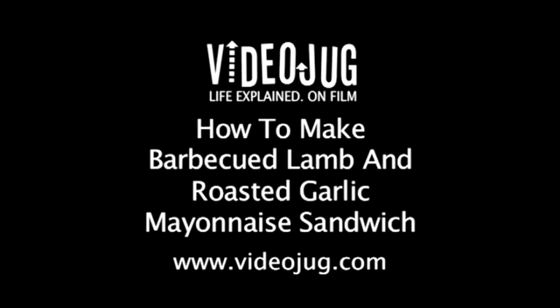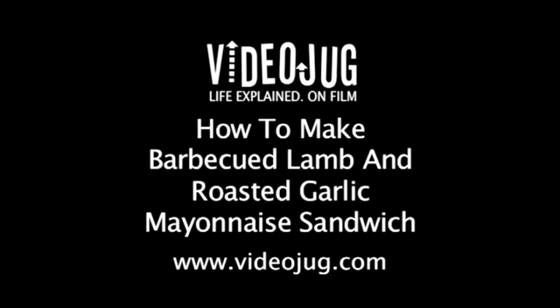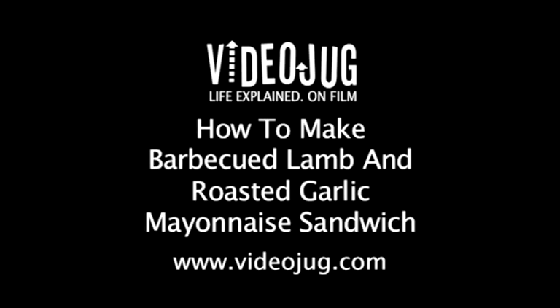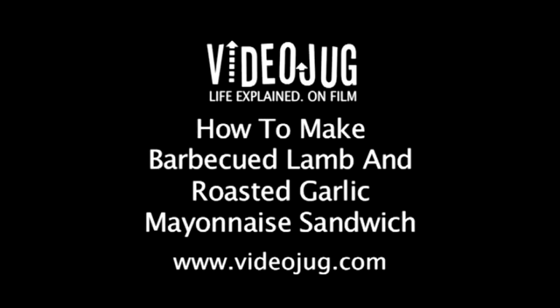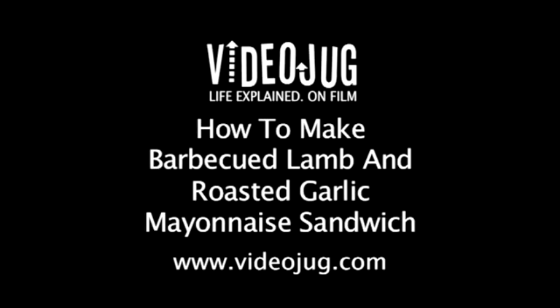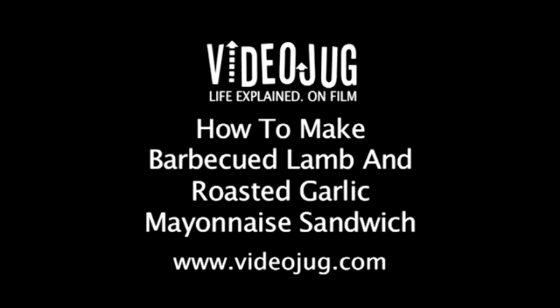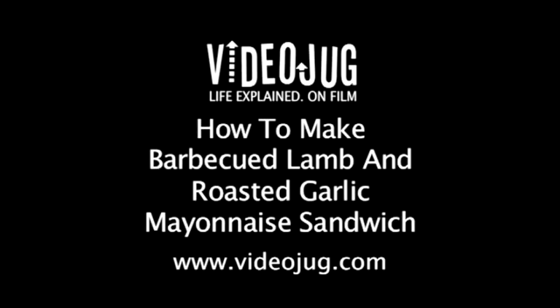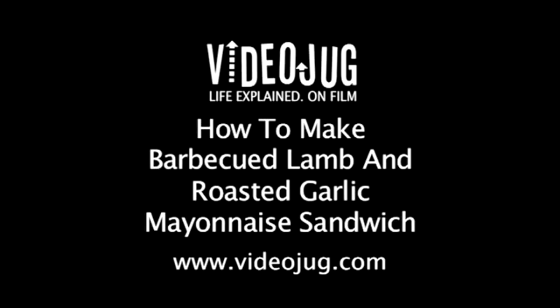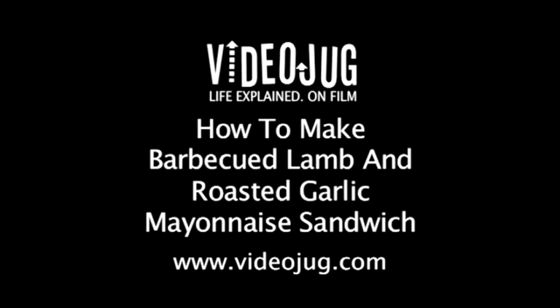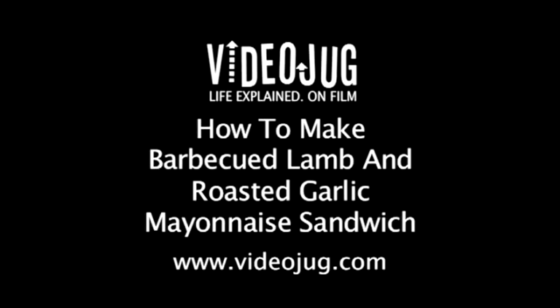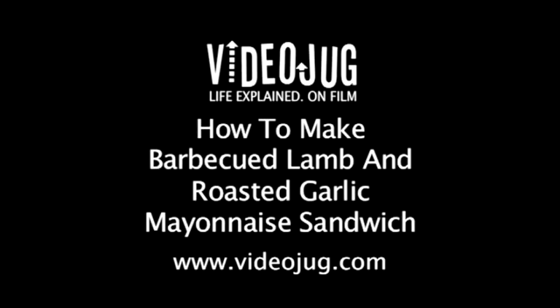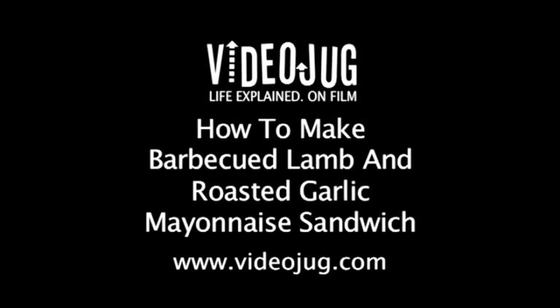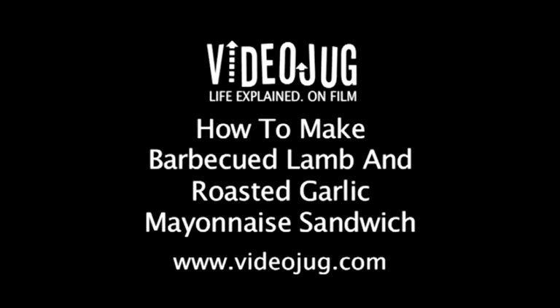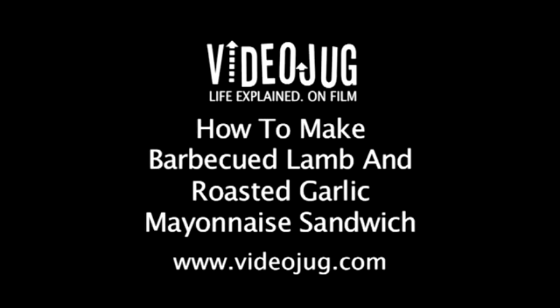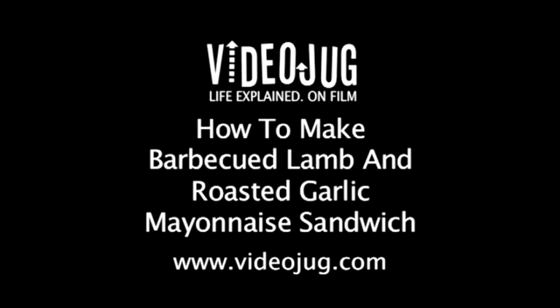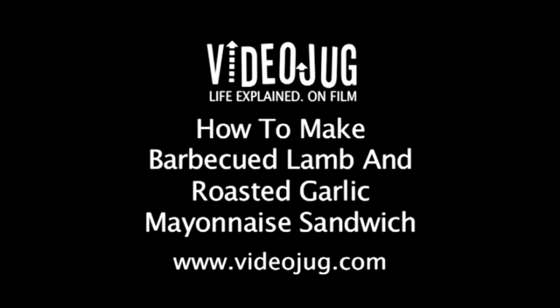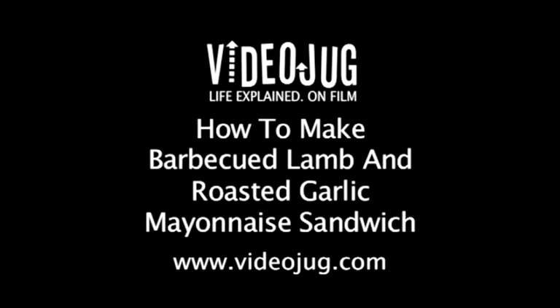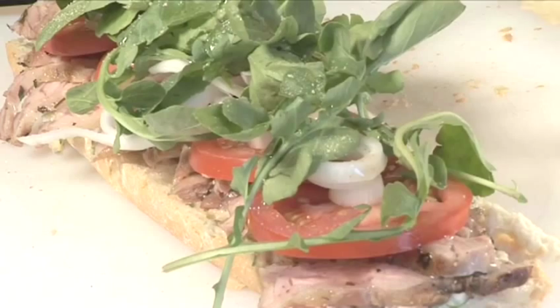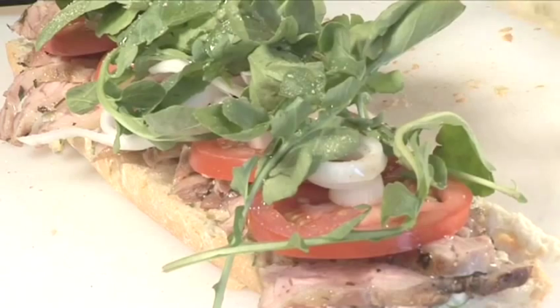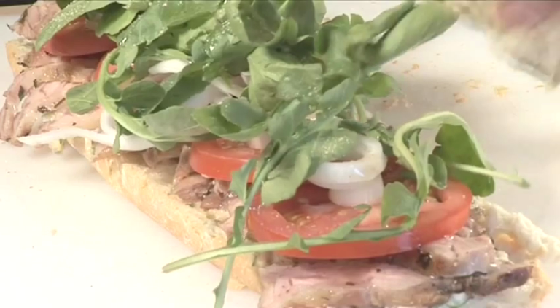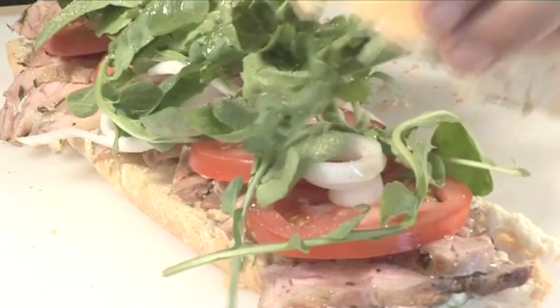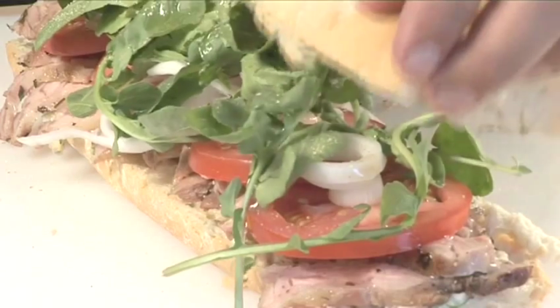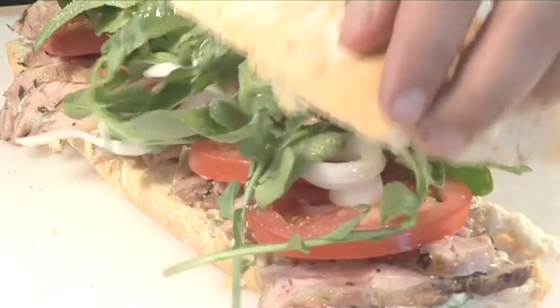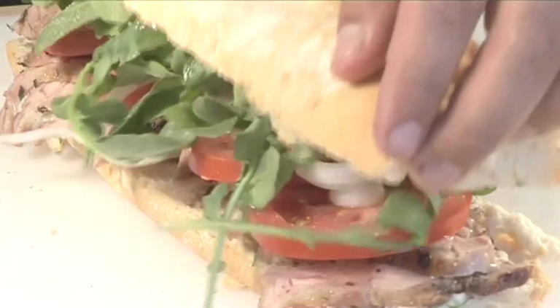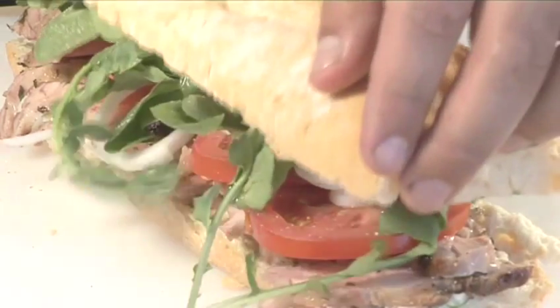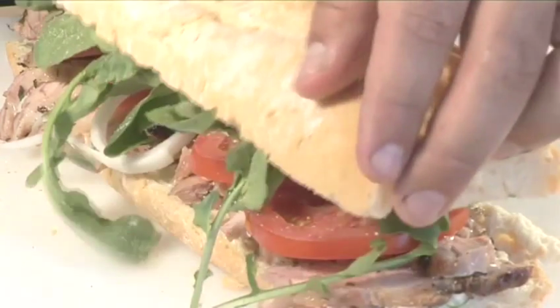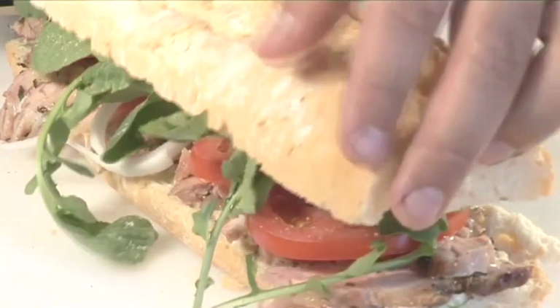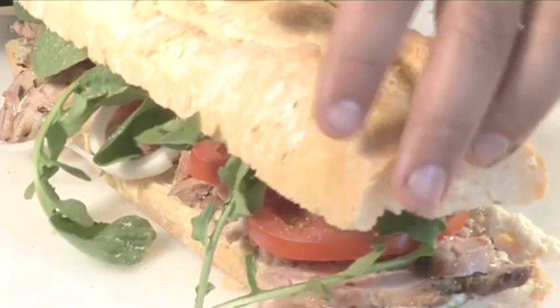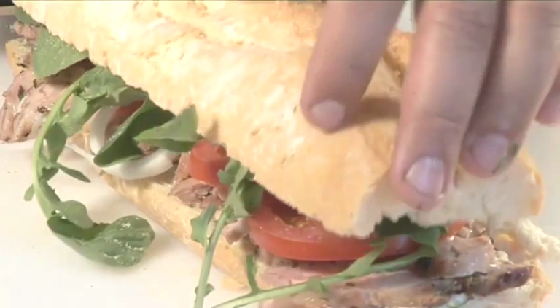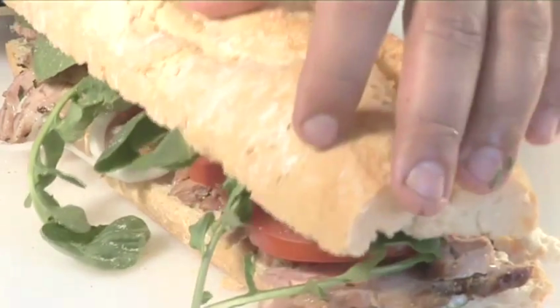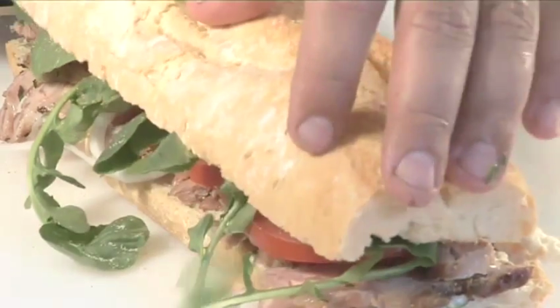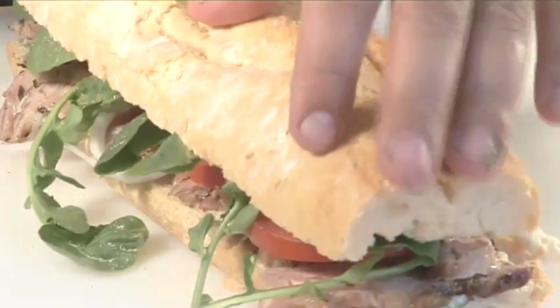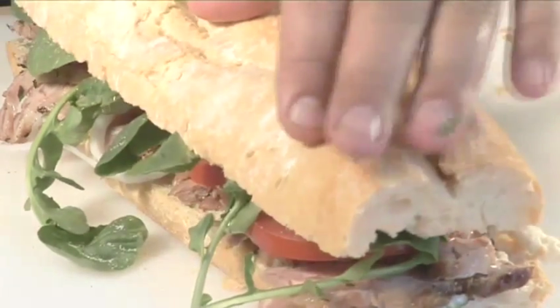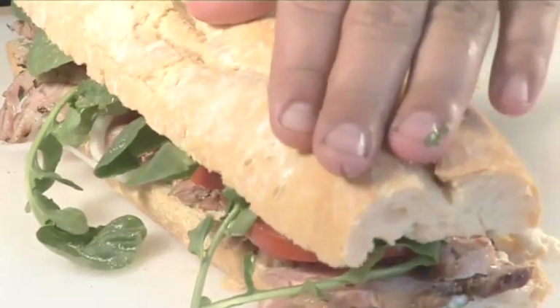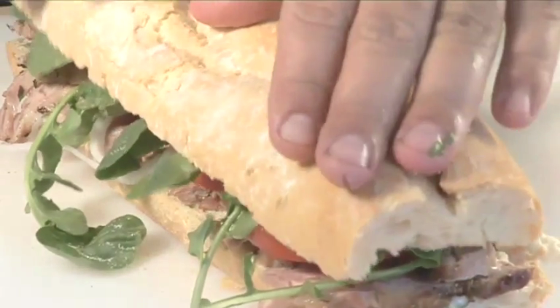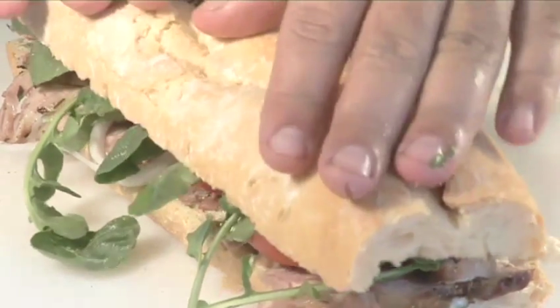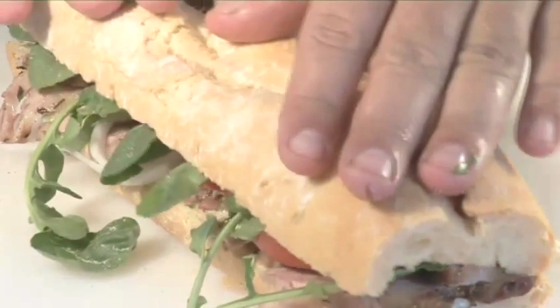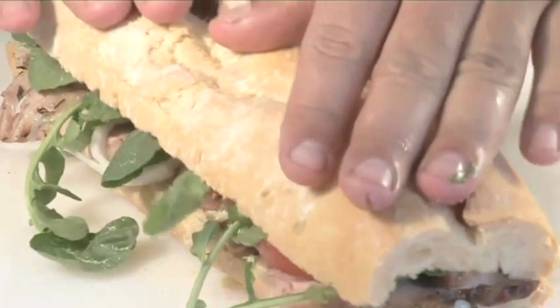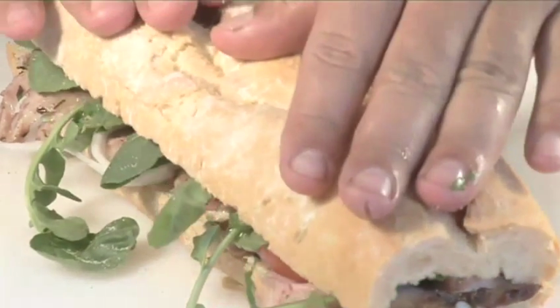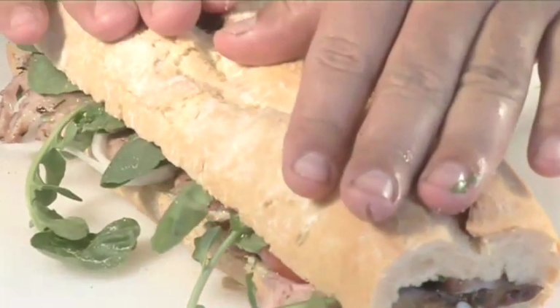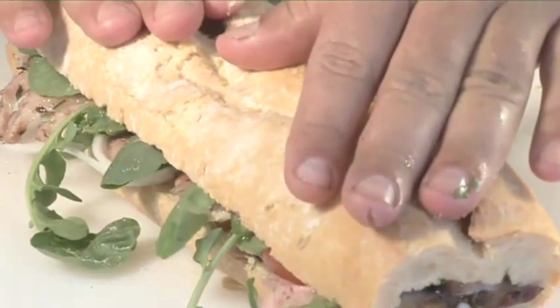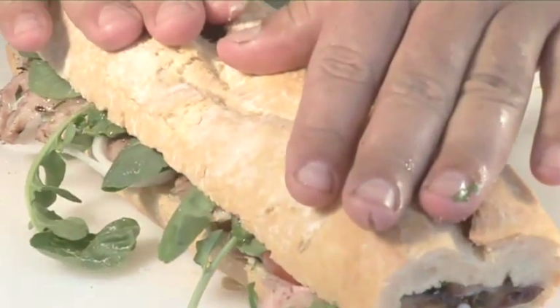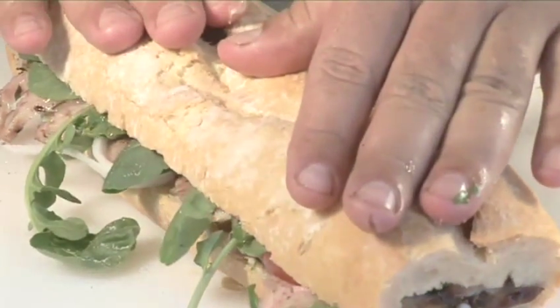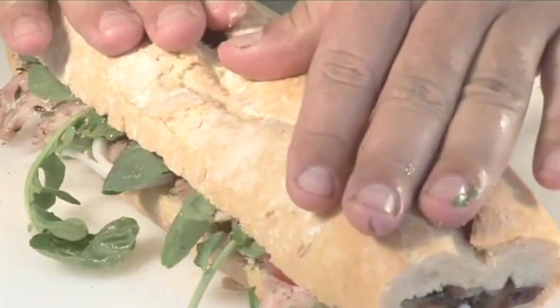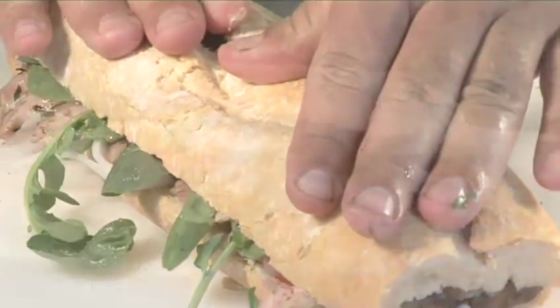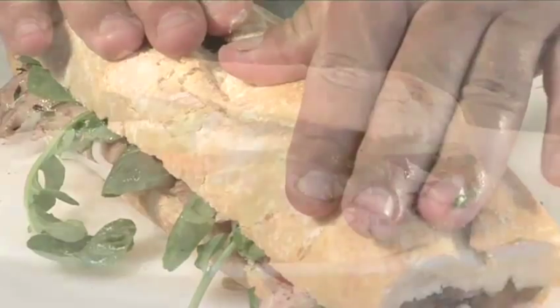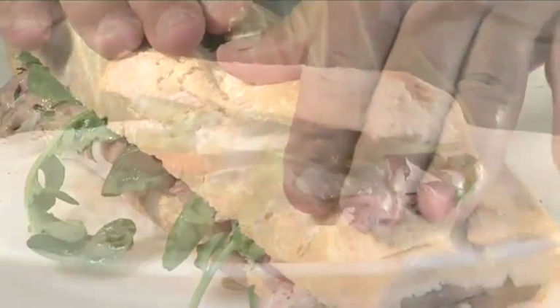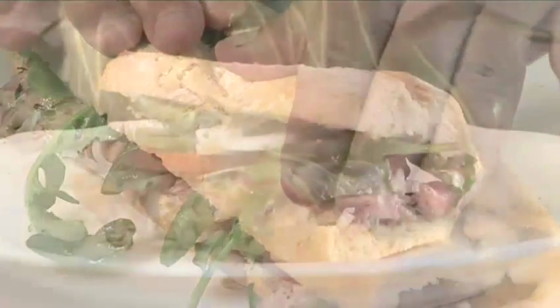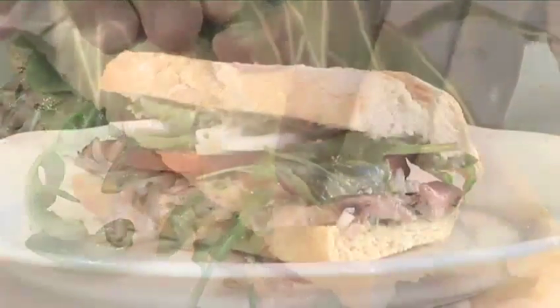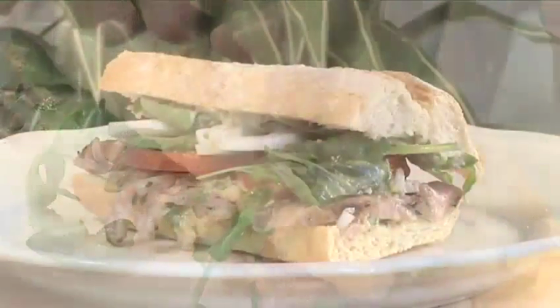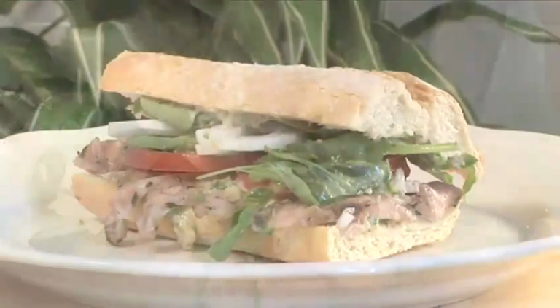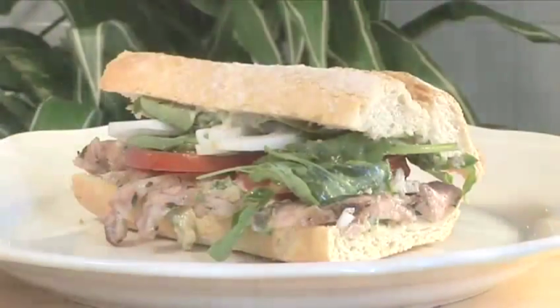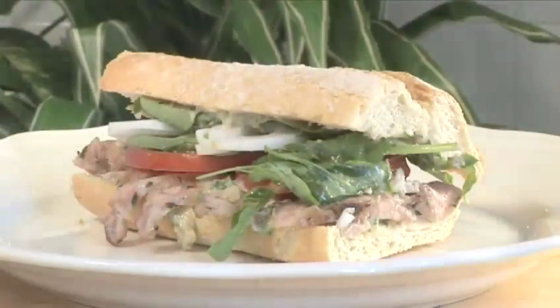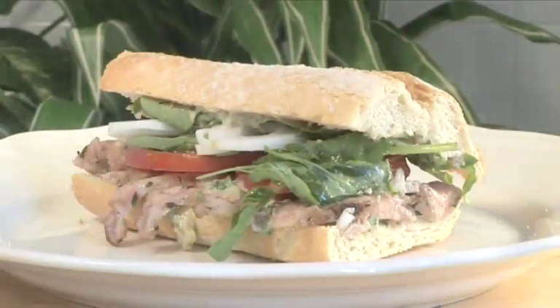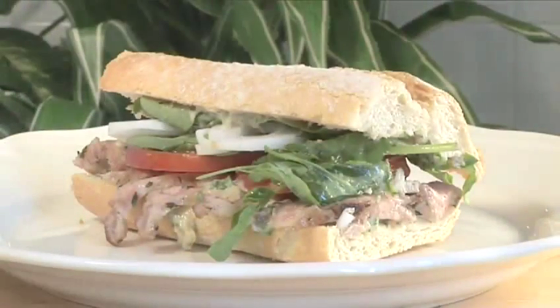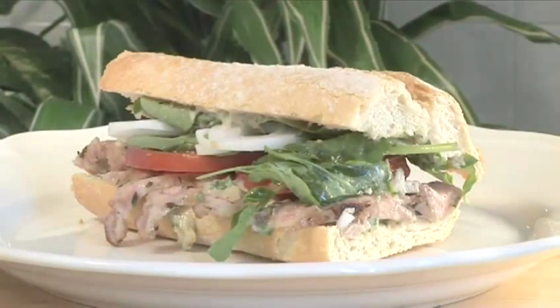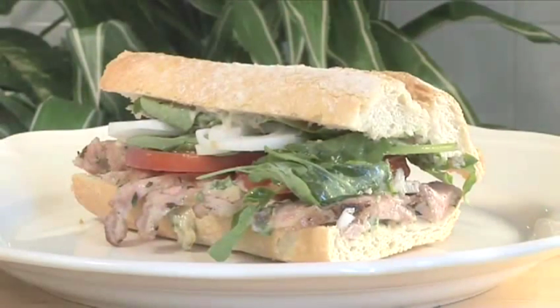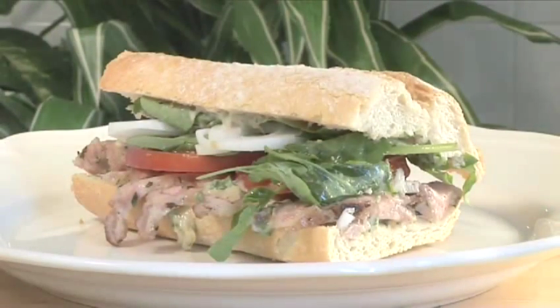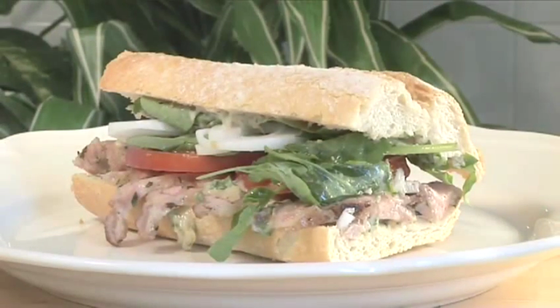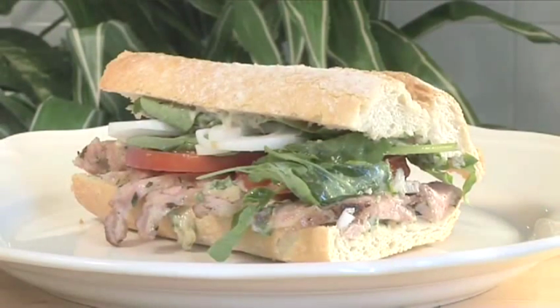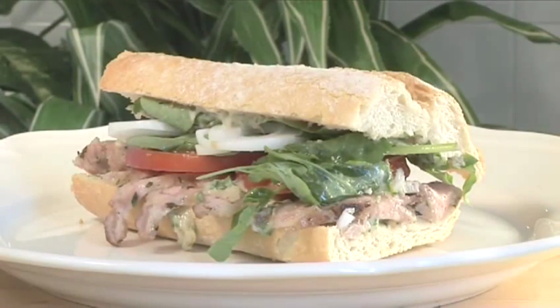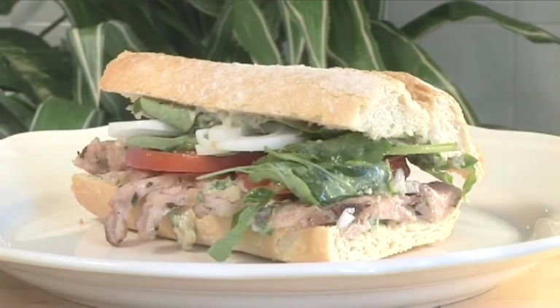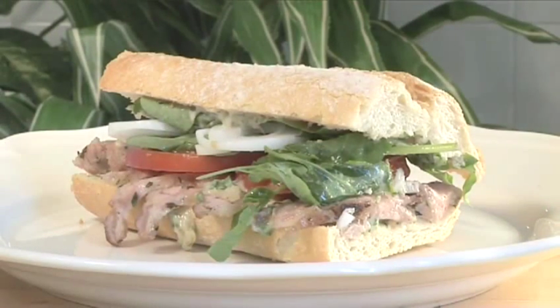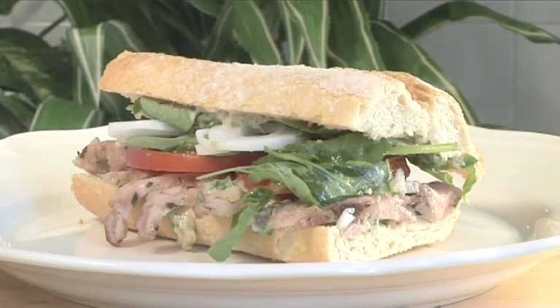Hello and welcome to VideoJug. We're going to show you how to make a barbecued lamb with roasted garlic mayonnaise sandwich.